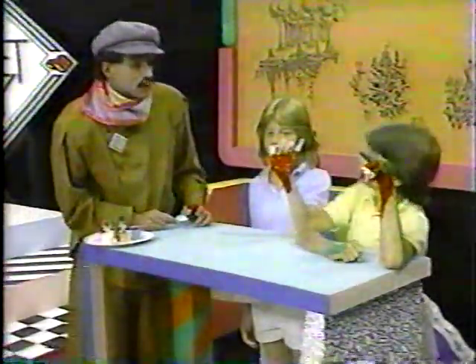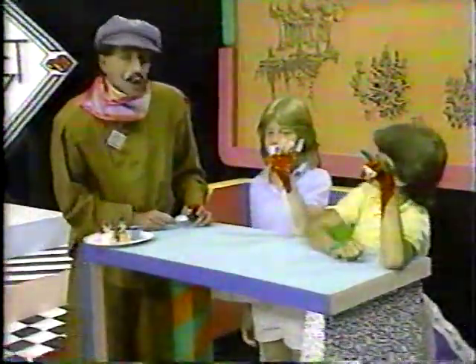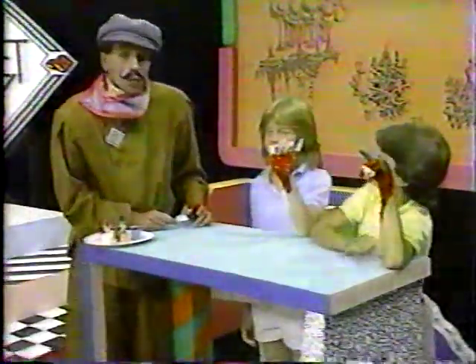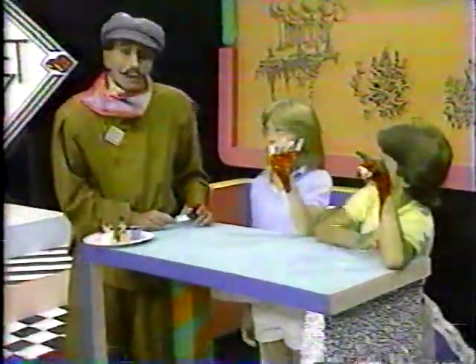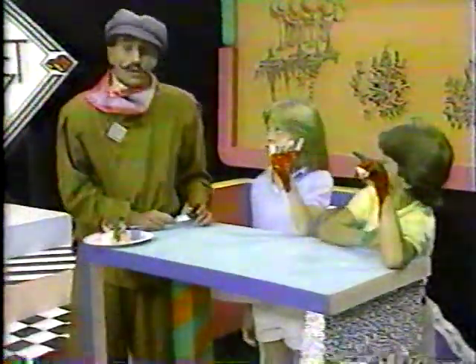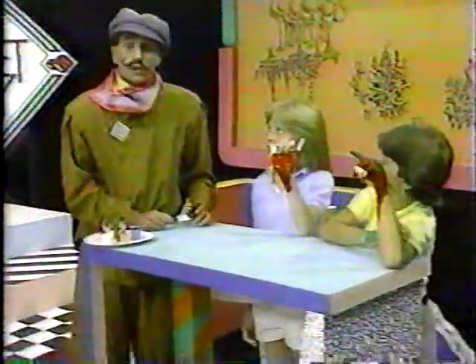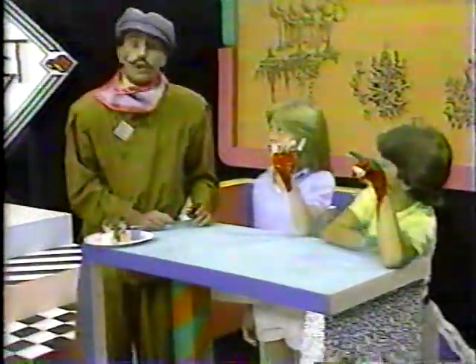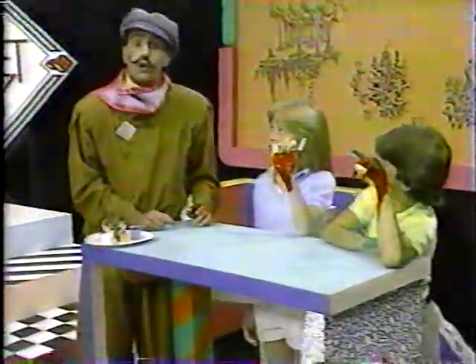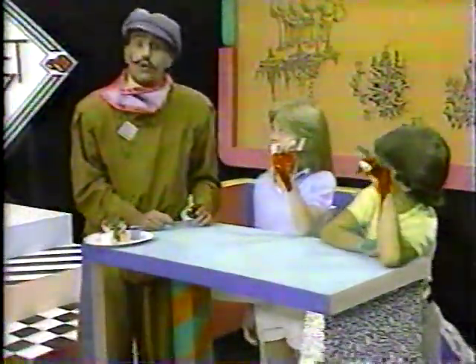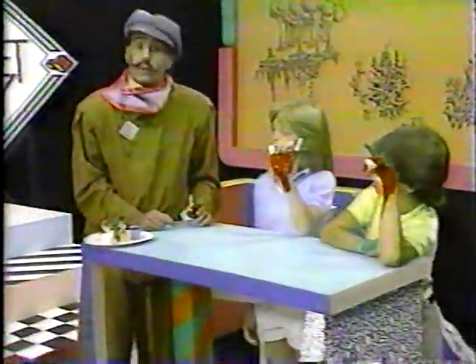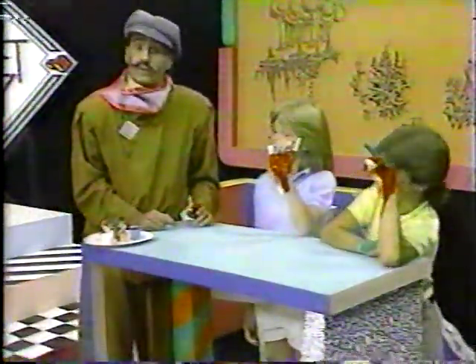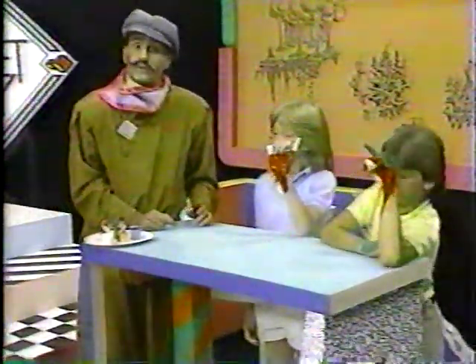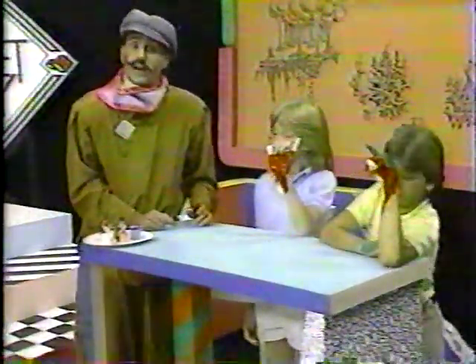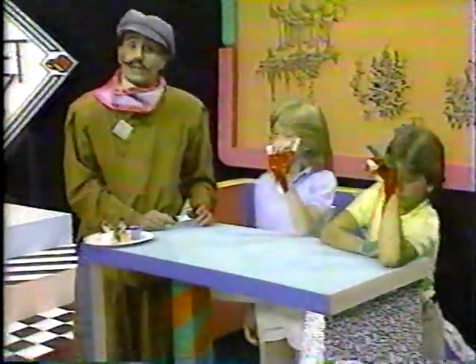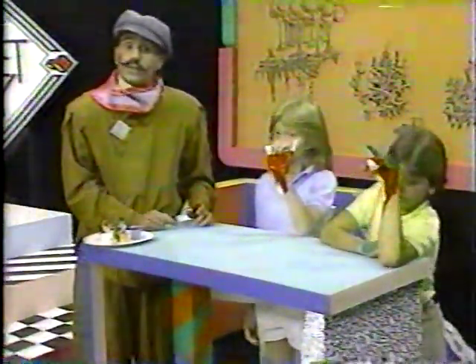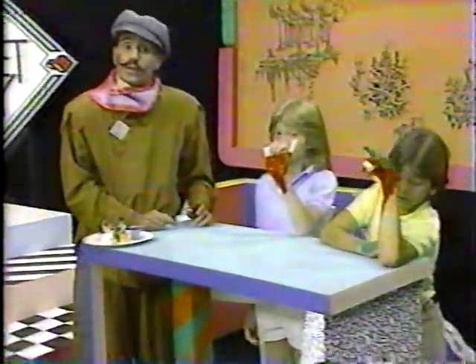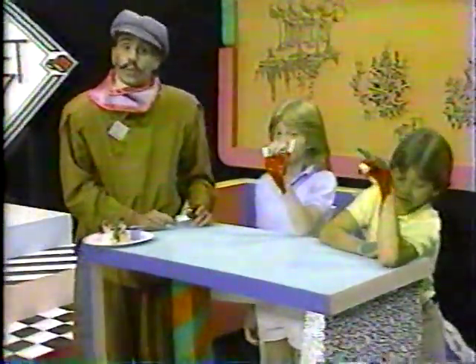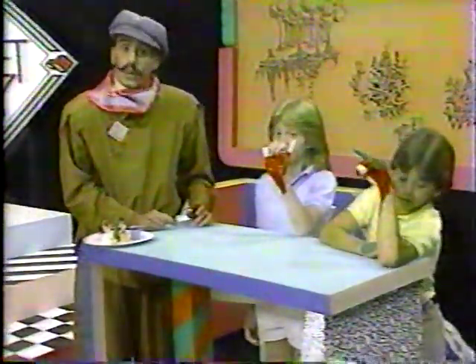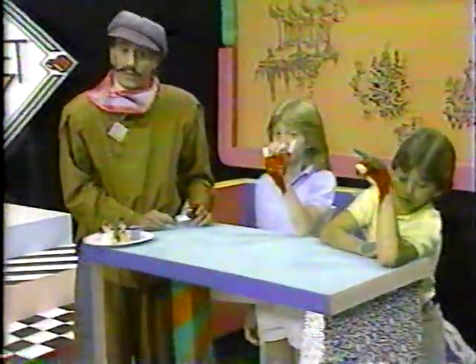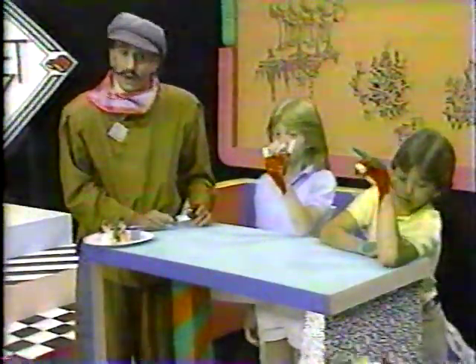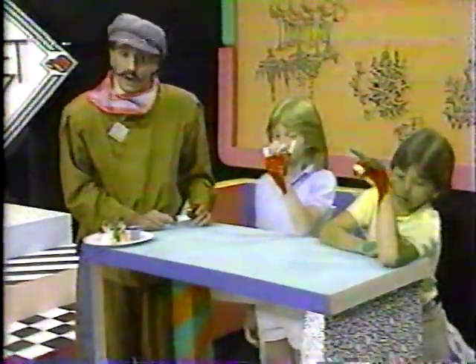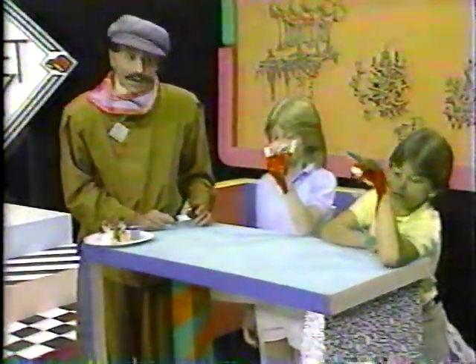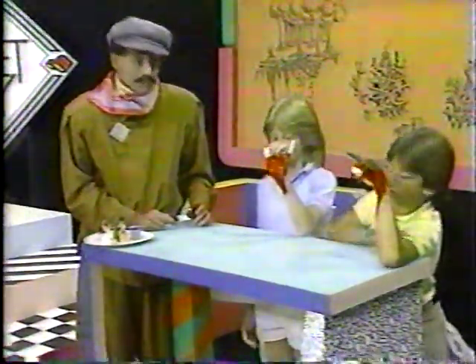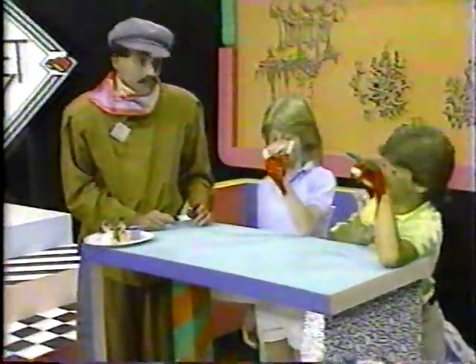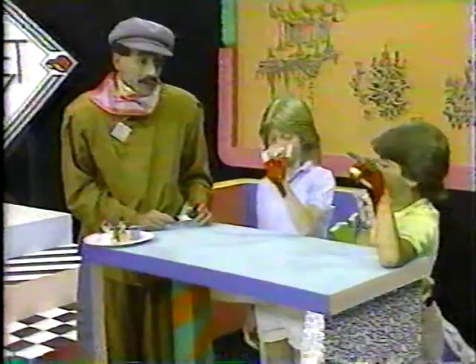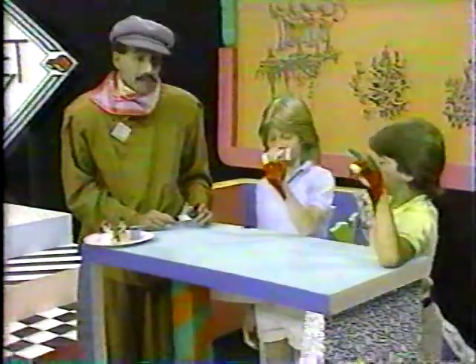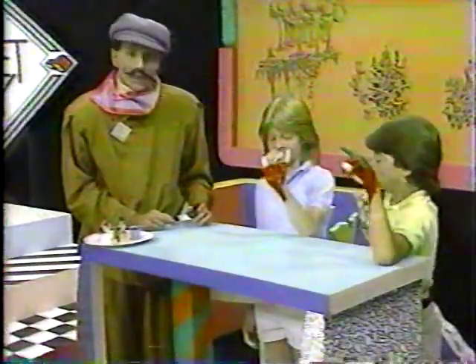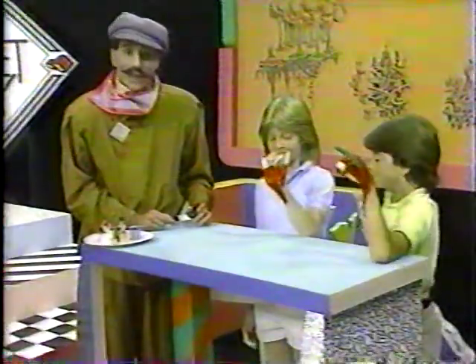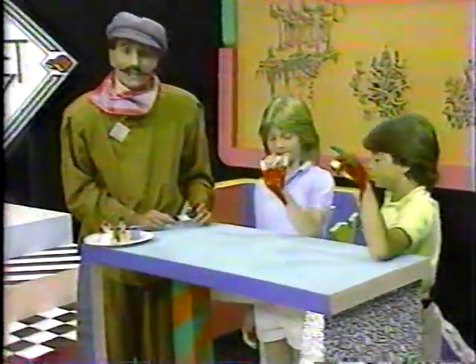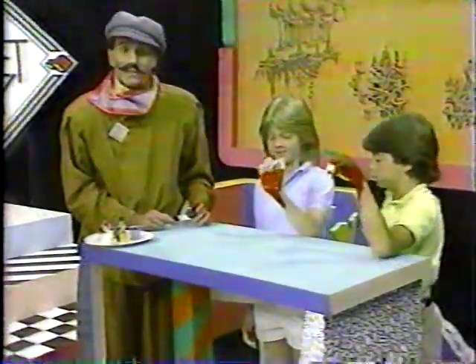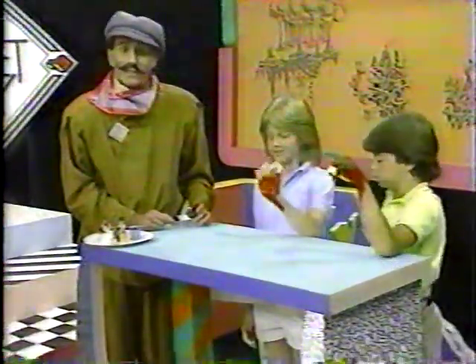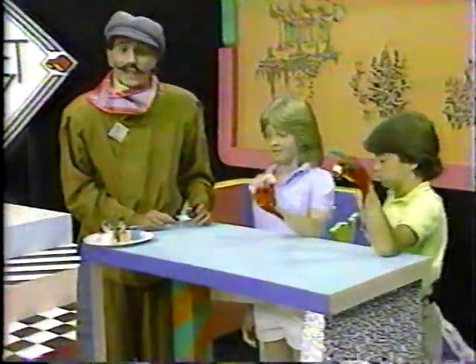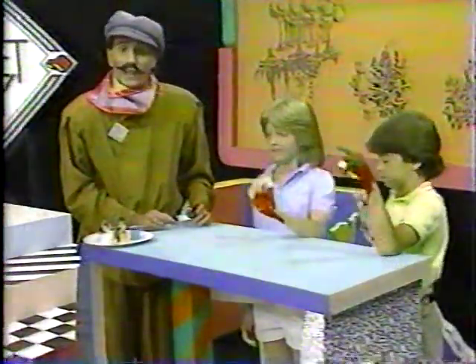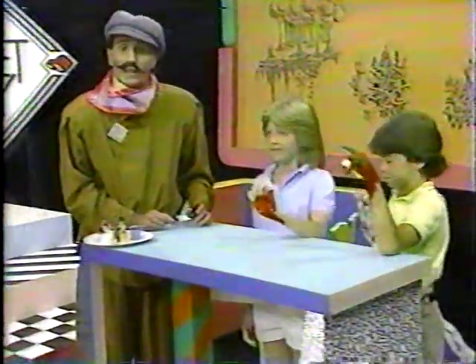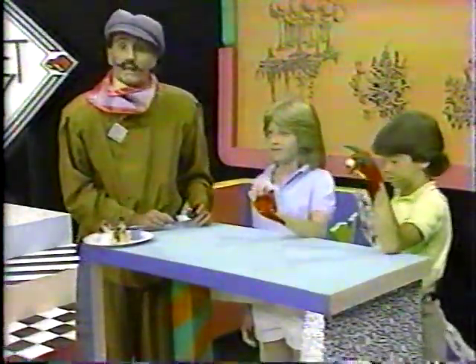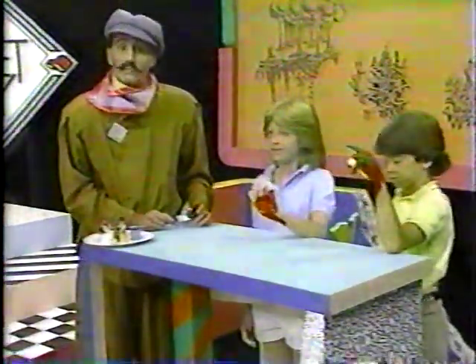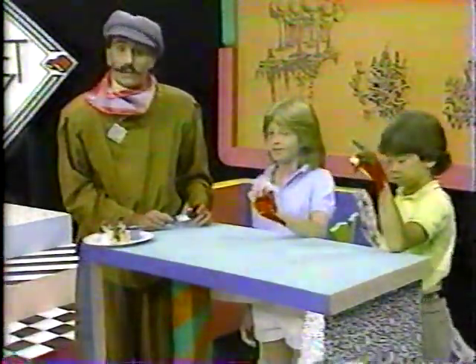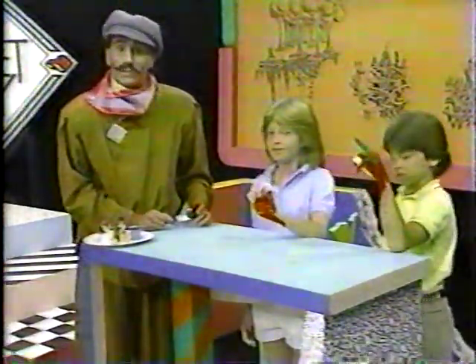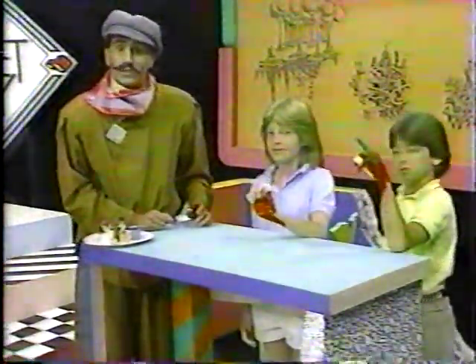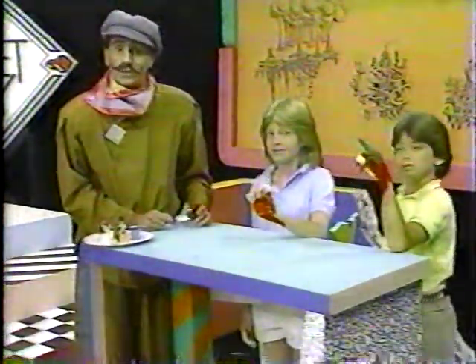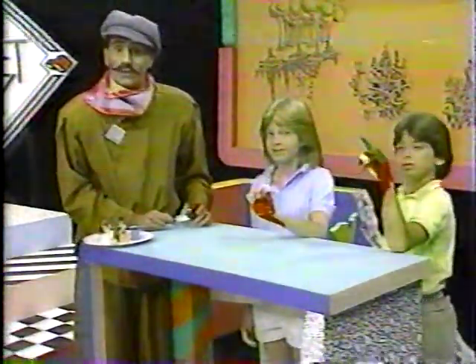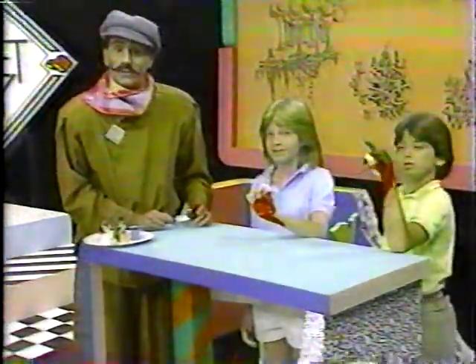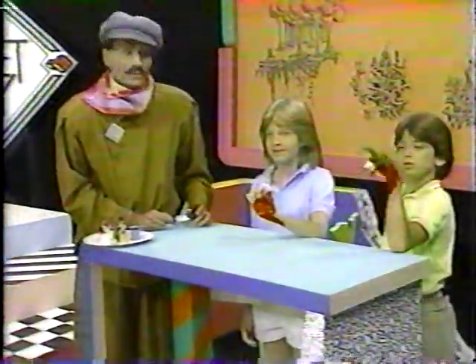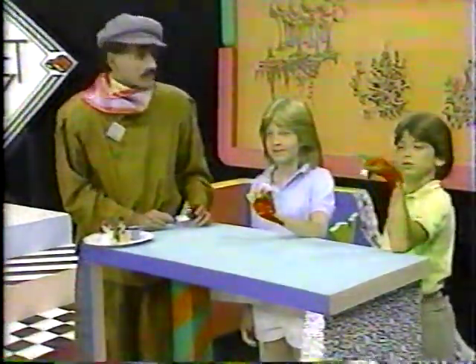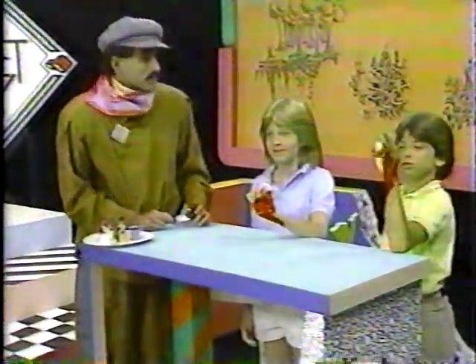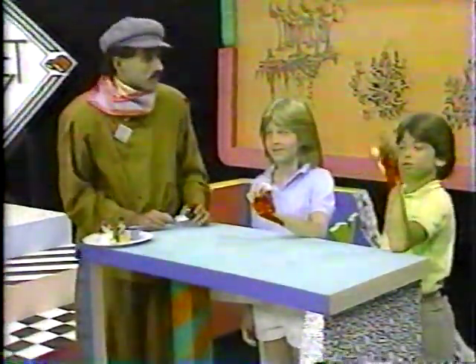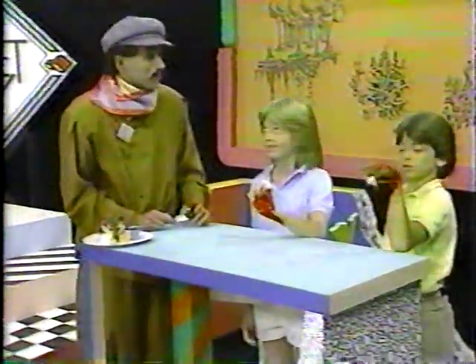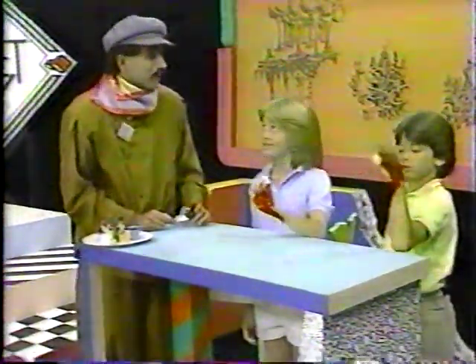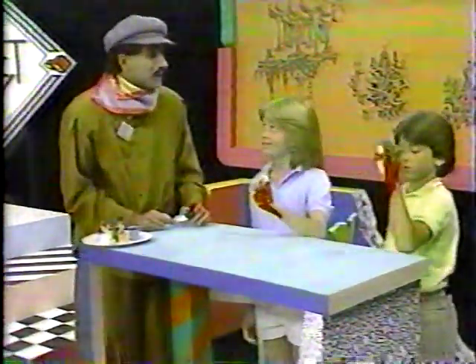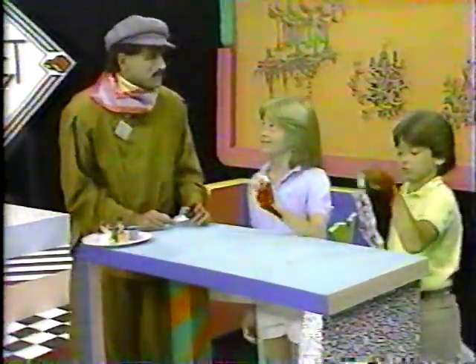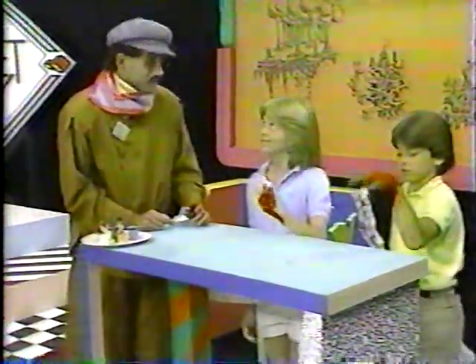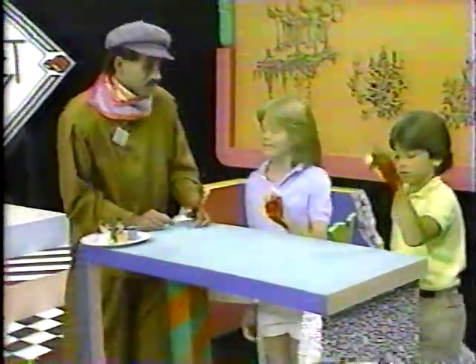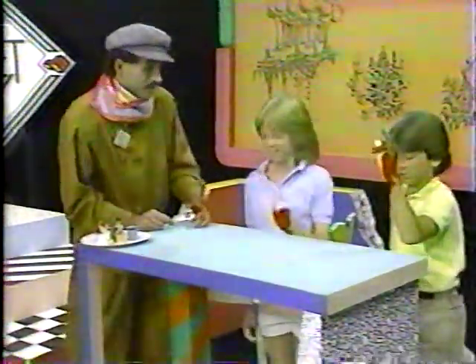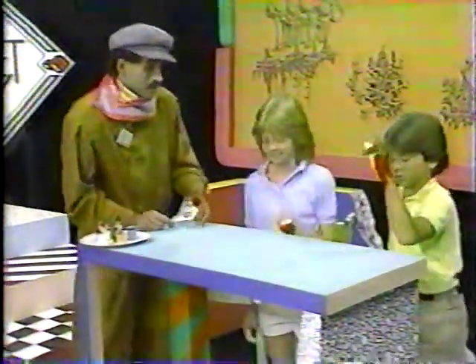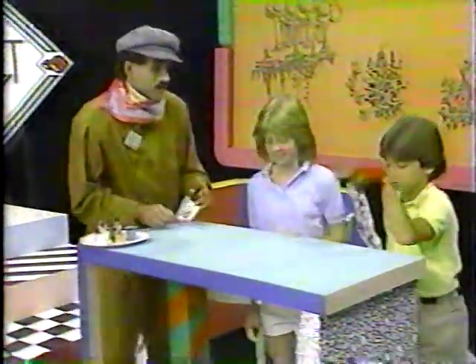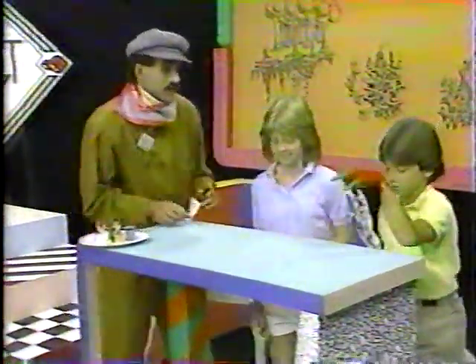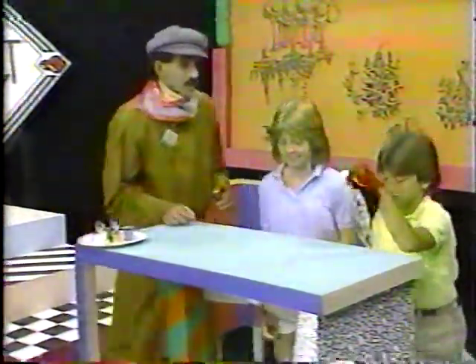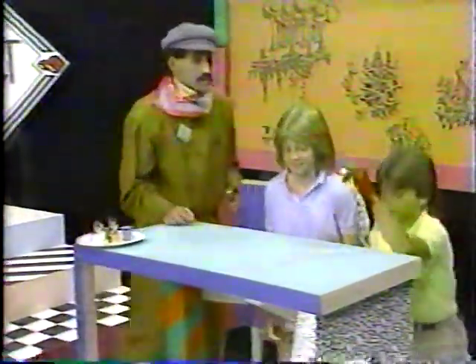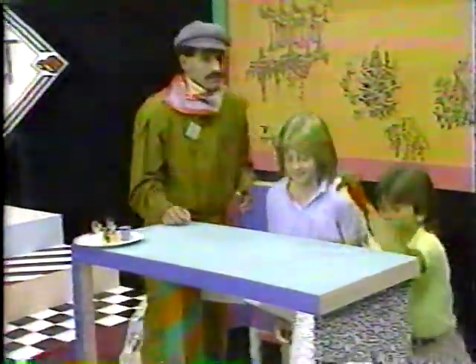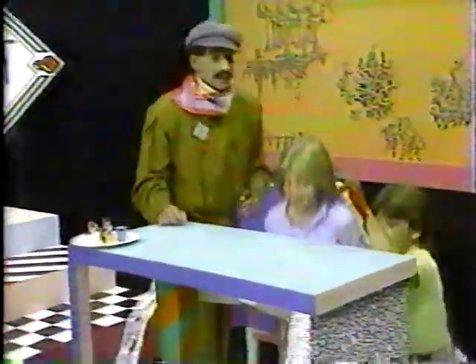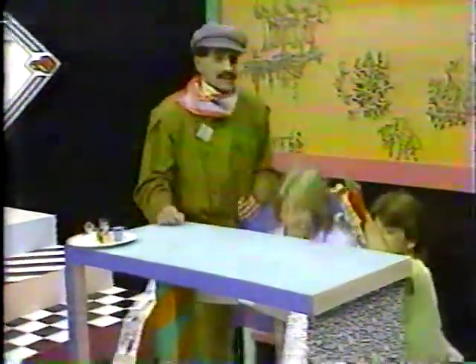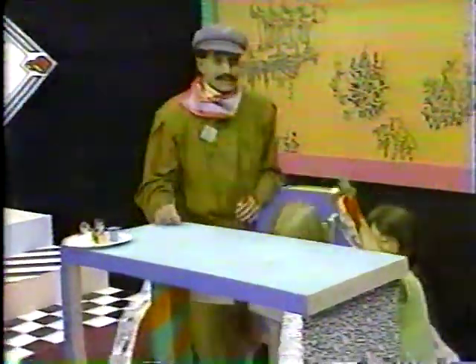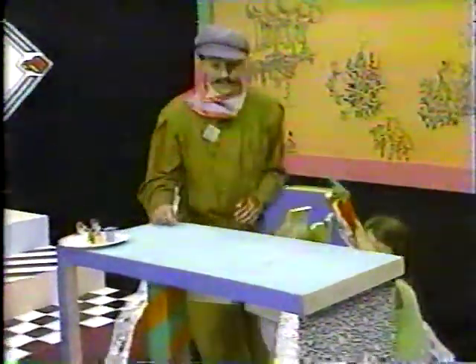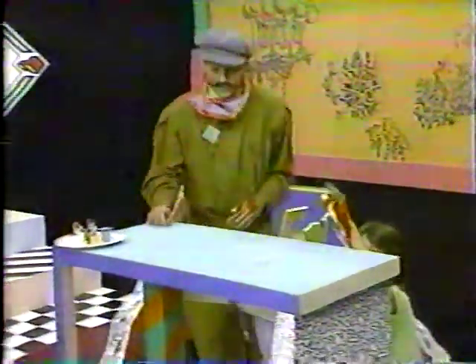We're going to show you what we've done with our puppet hands in a puppet show. Ready? Places. Curtain.